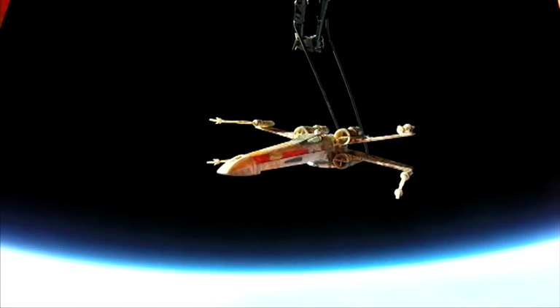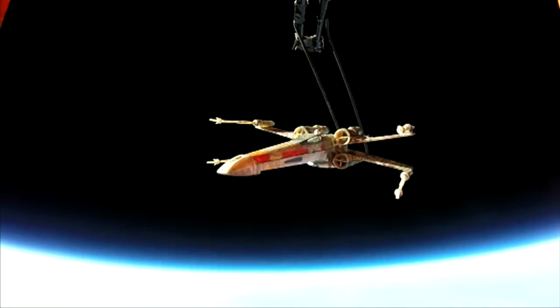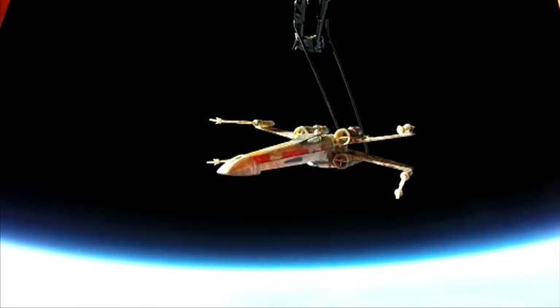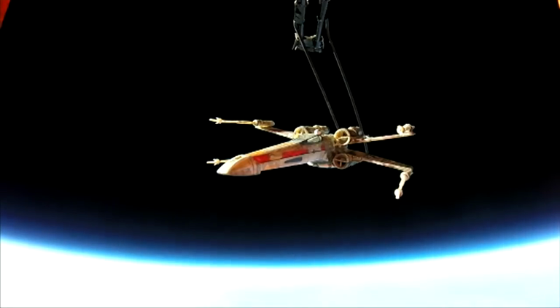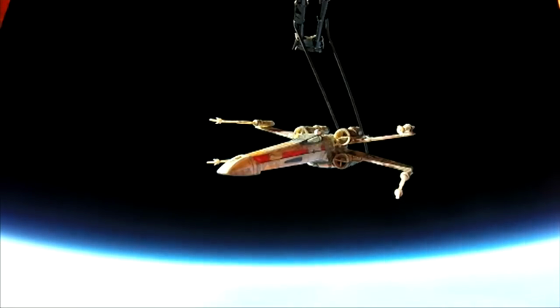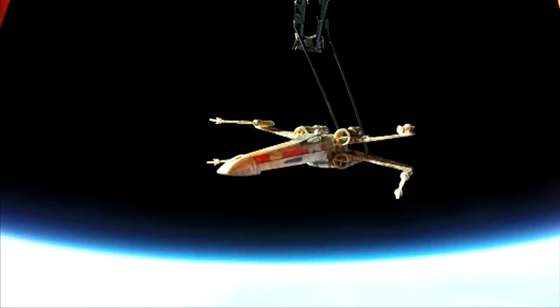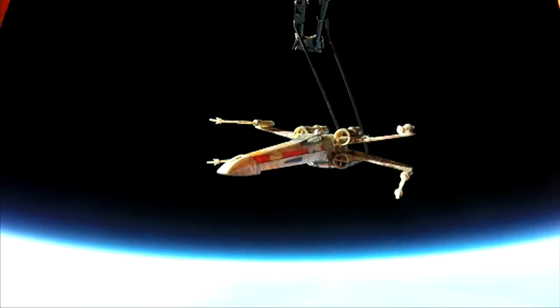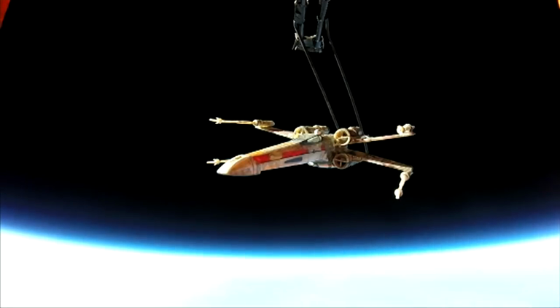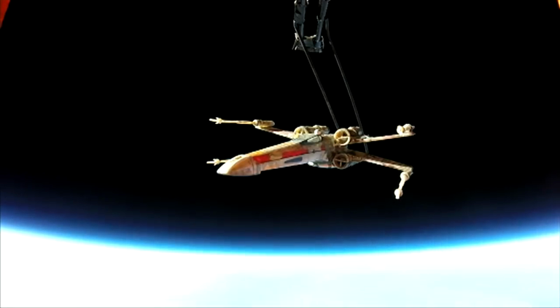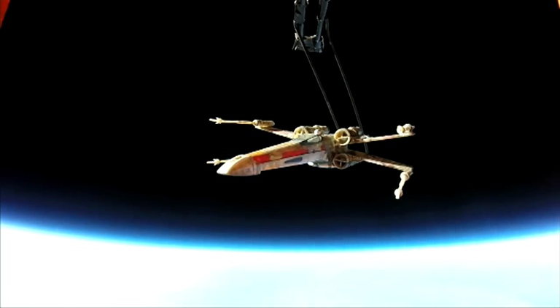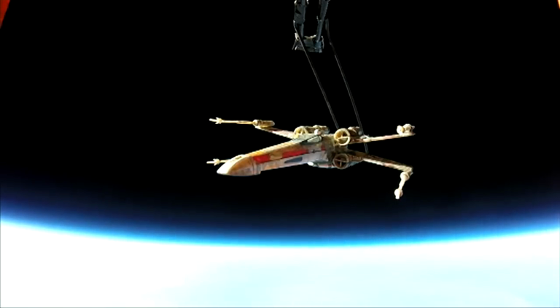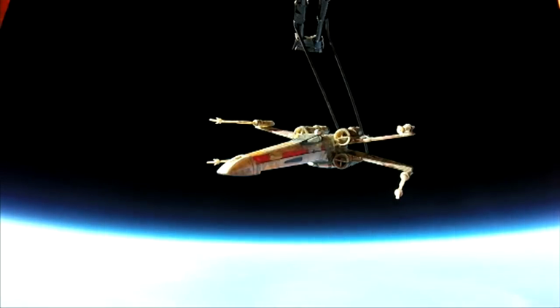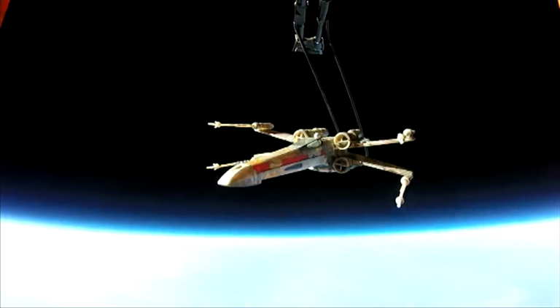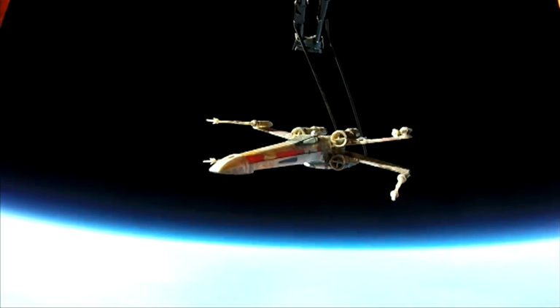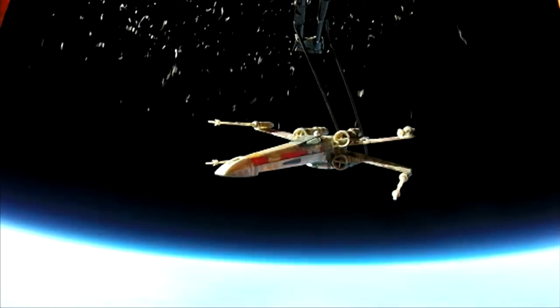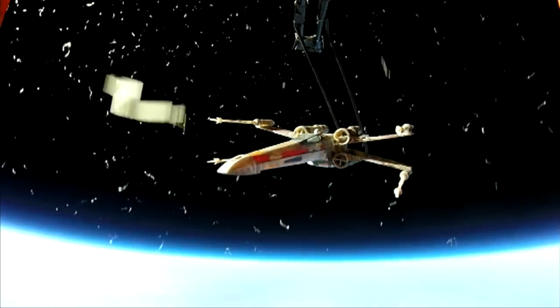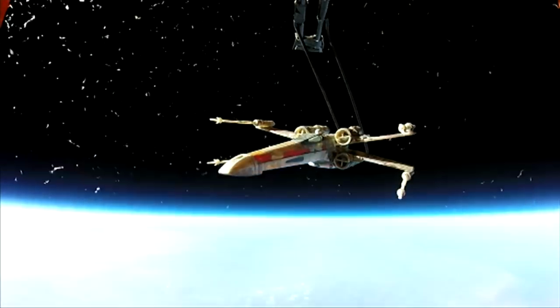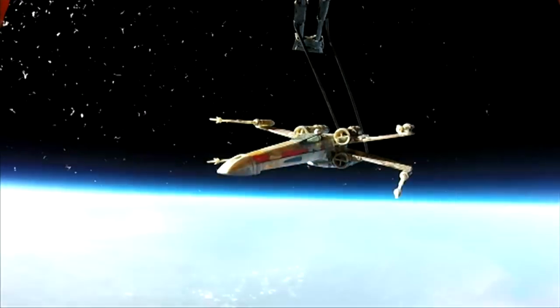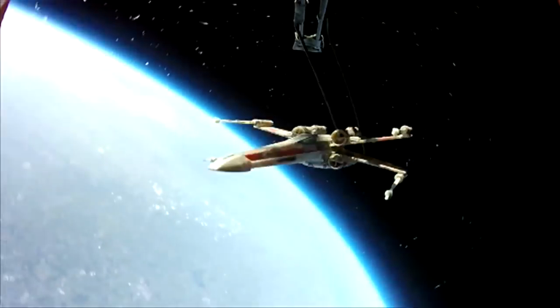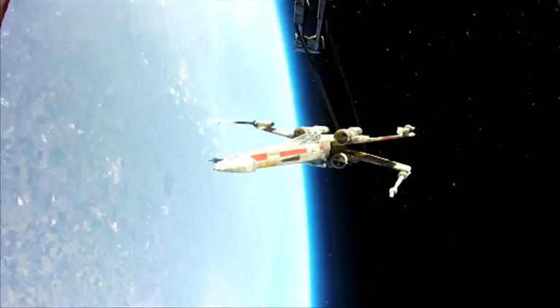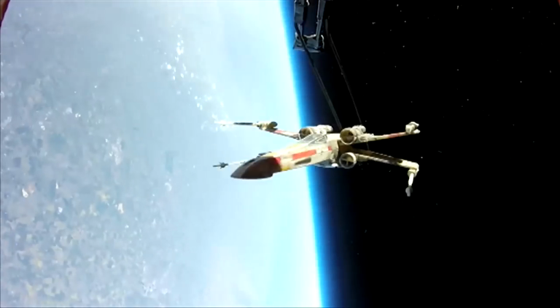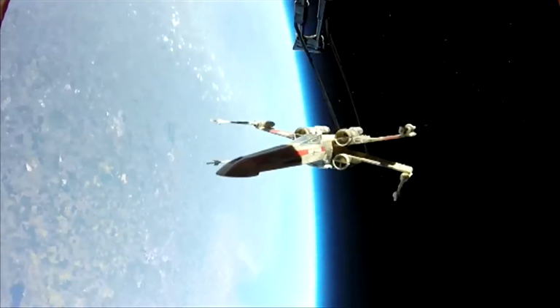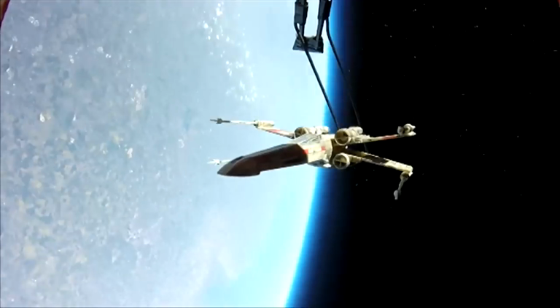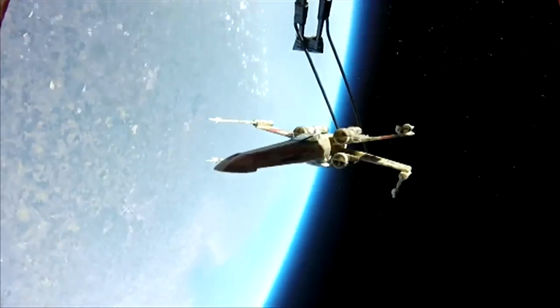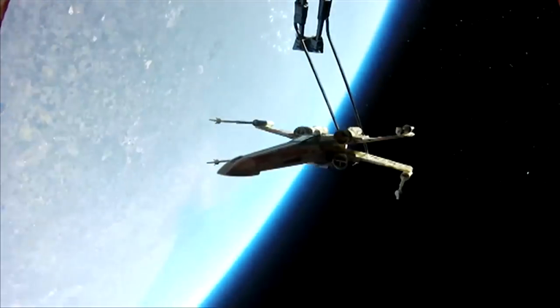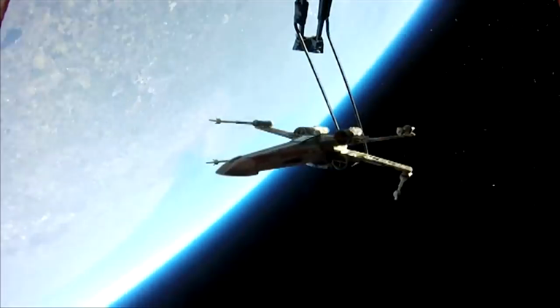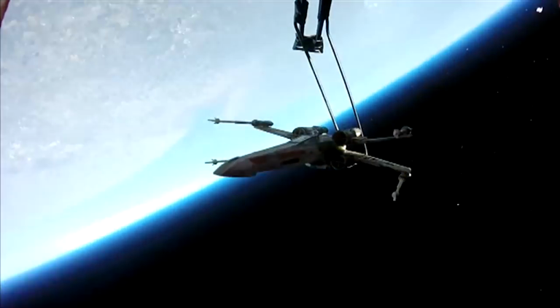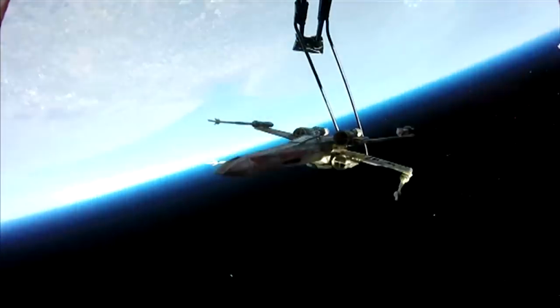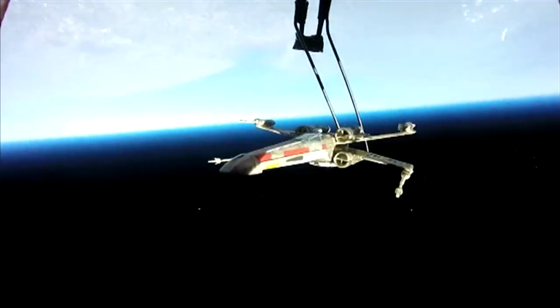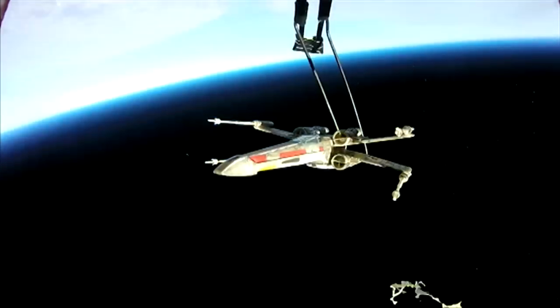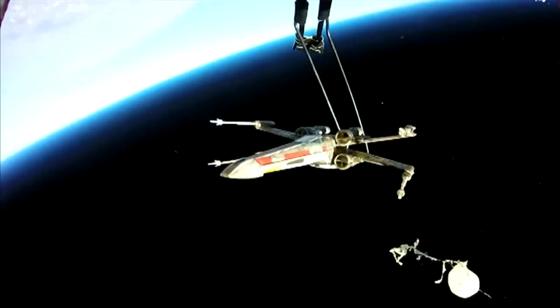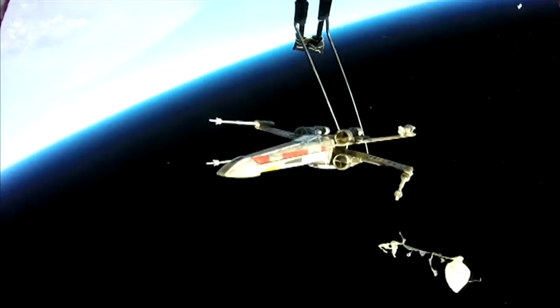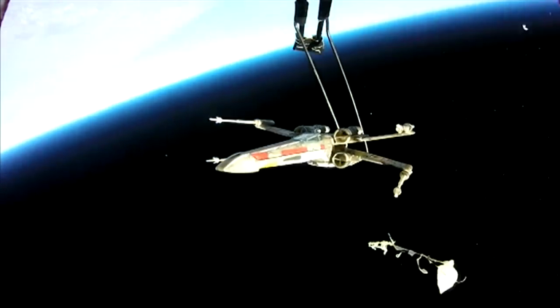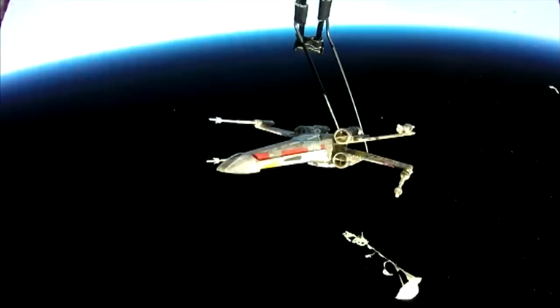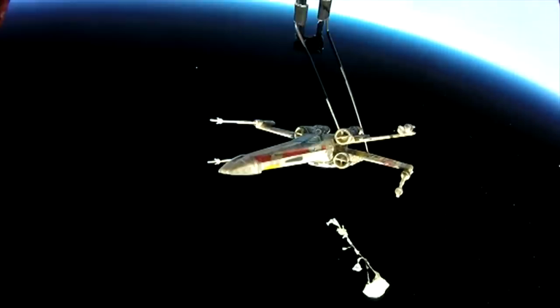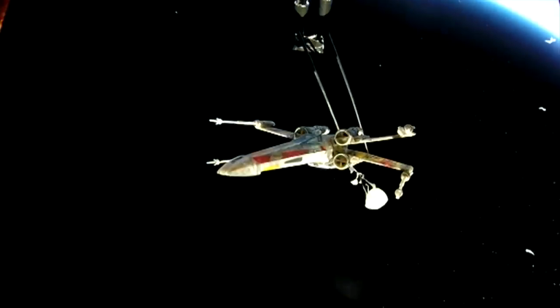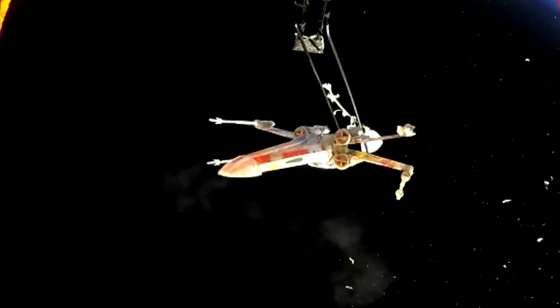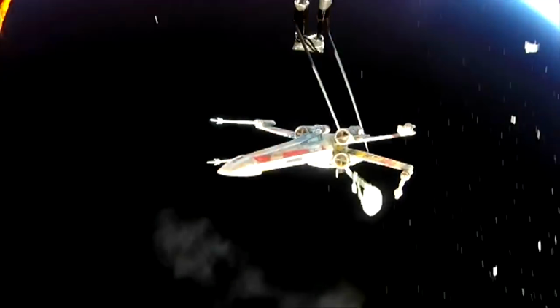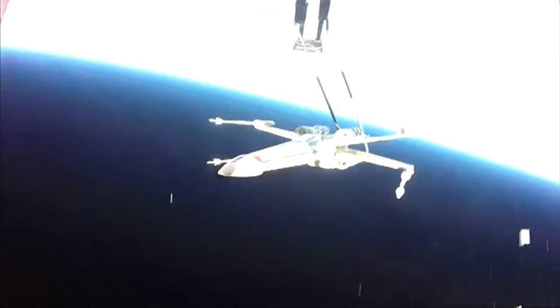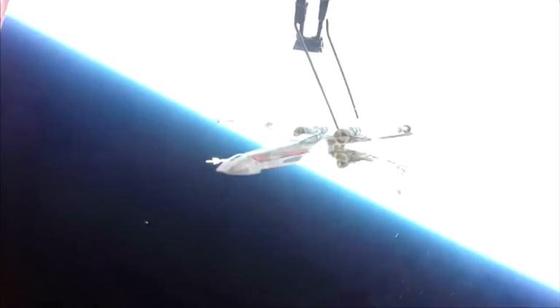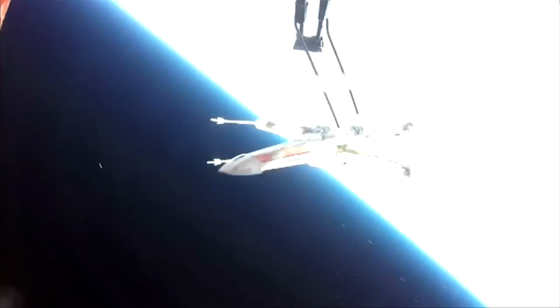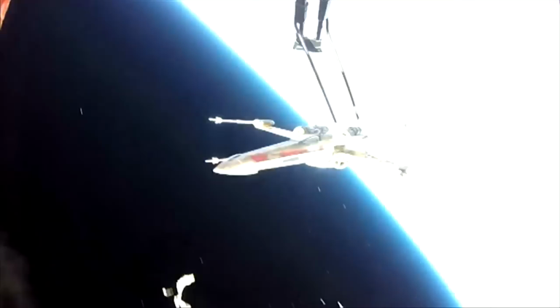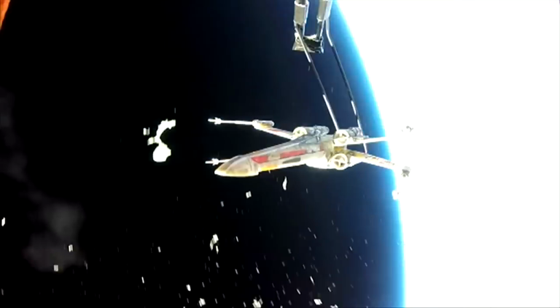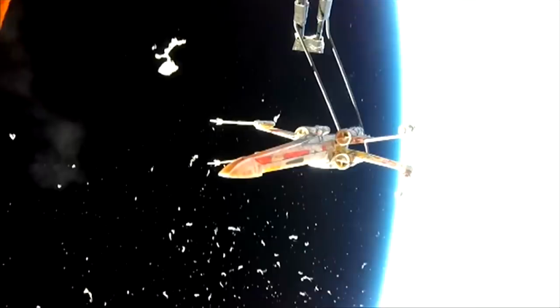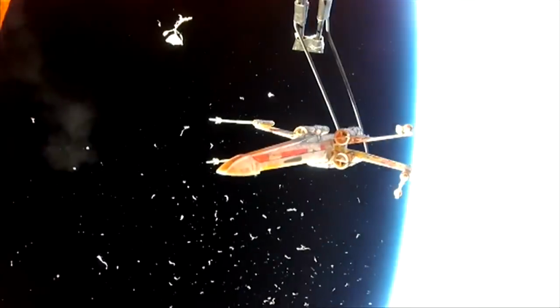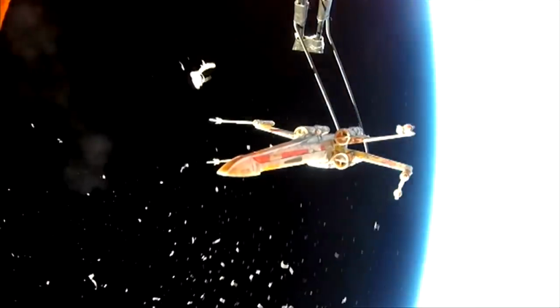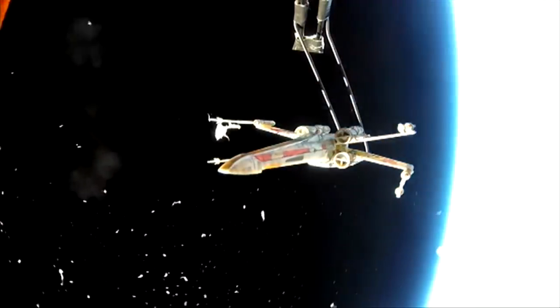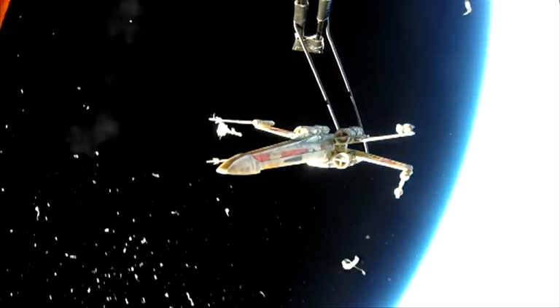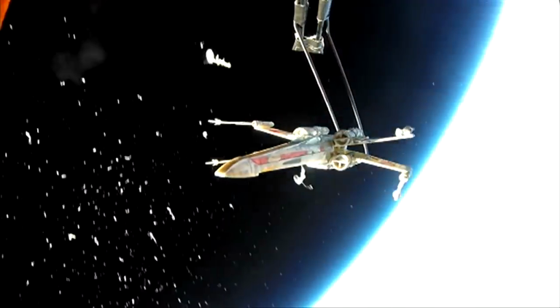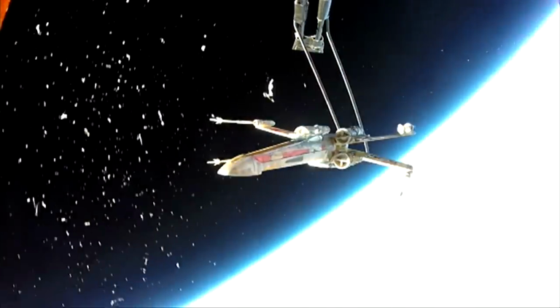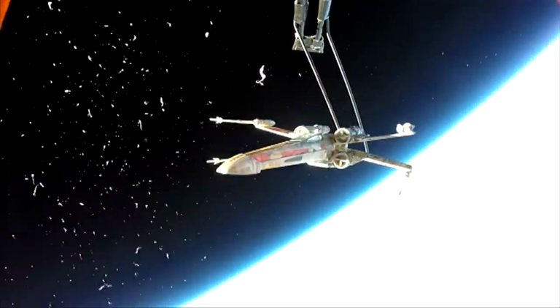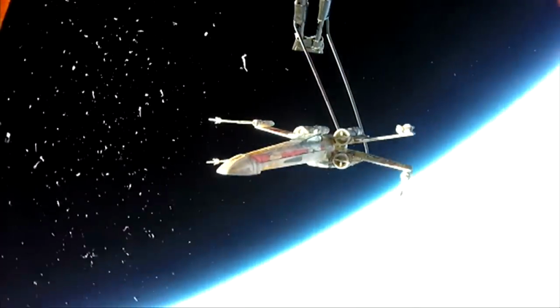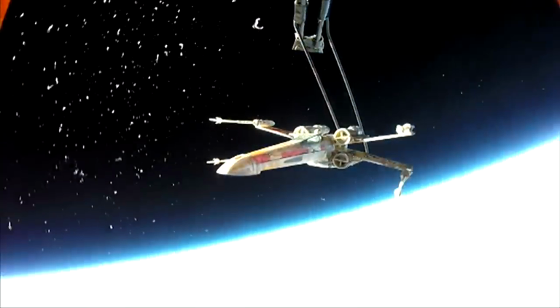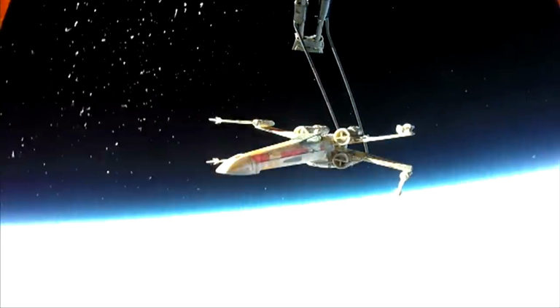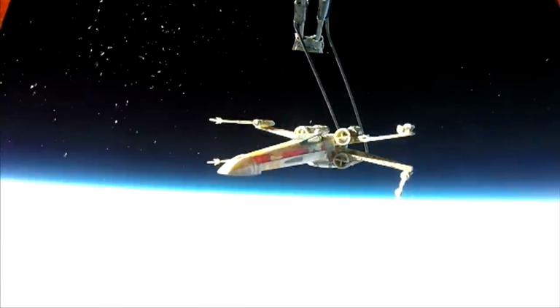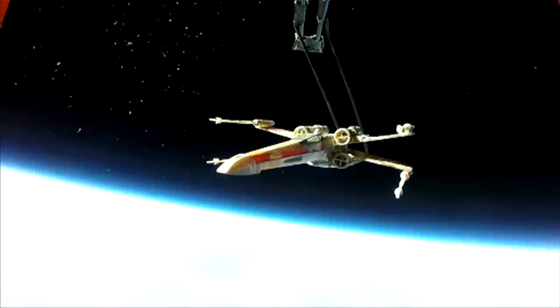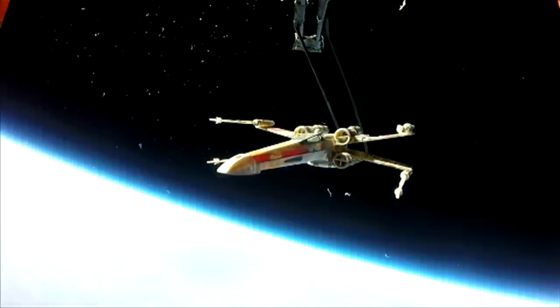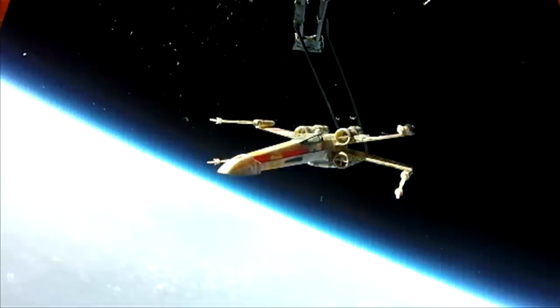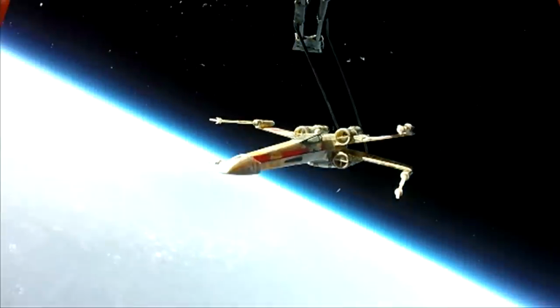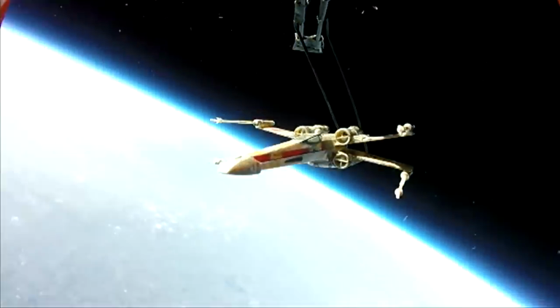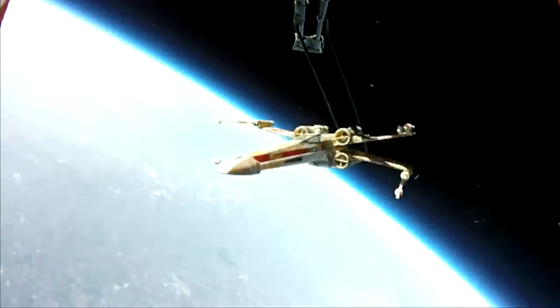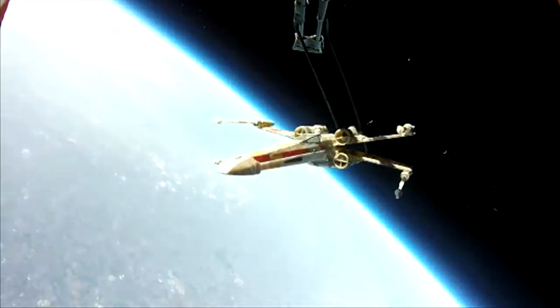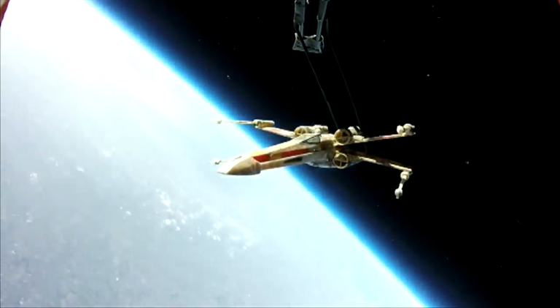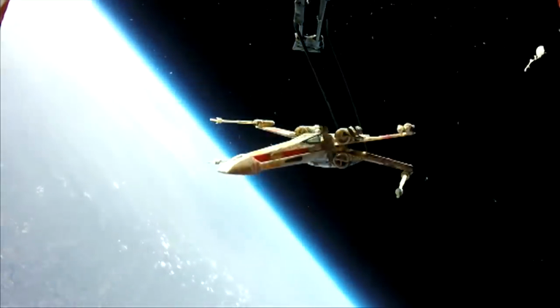If nothing else, this space flight helps illustrate Han Solo's advice: travelling through hyperspace ain't like dusting crops.